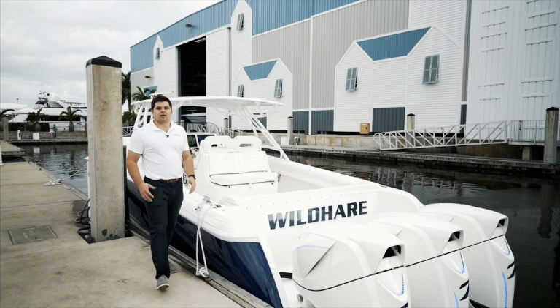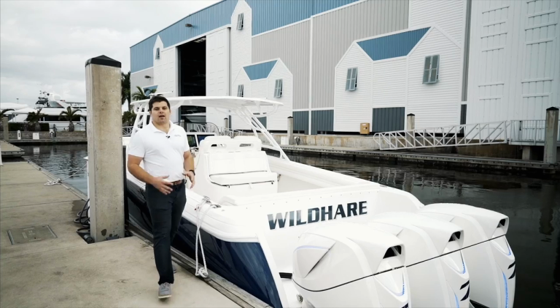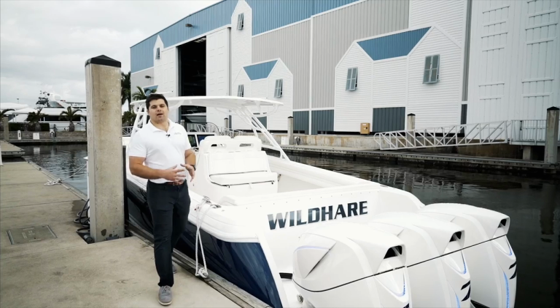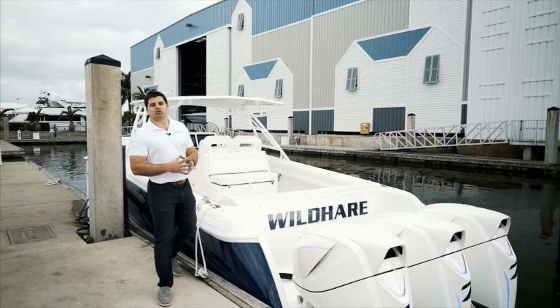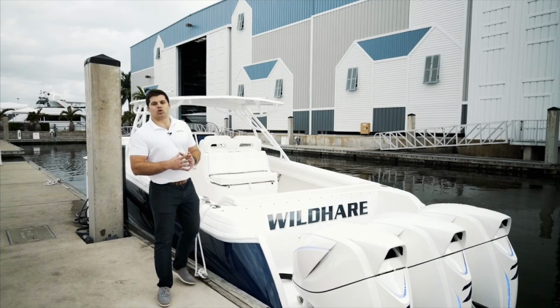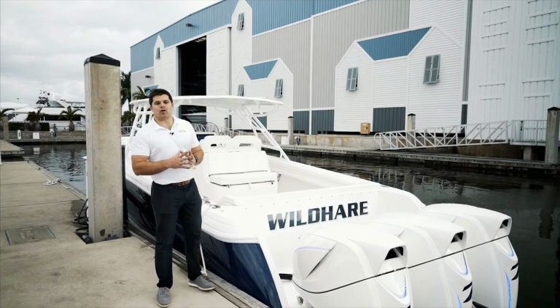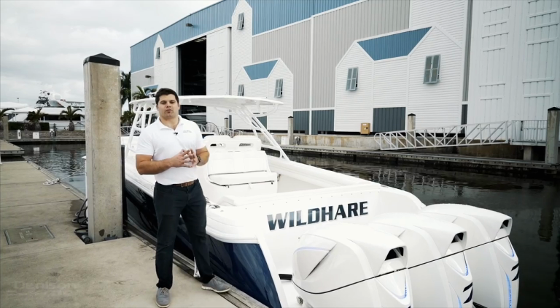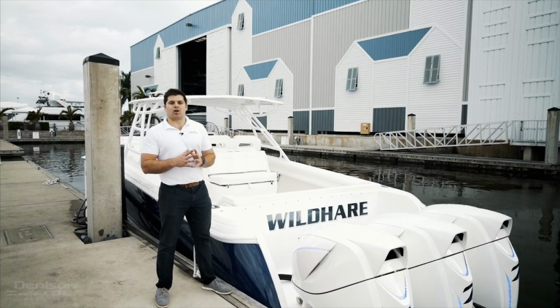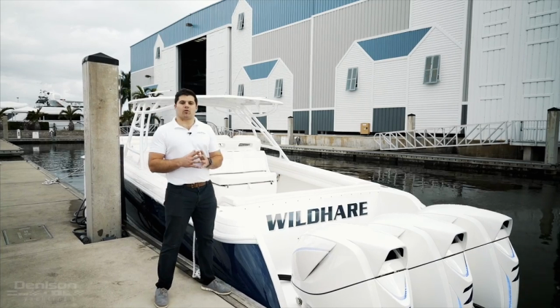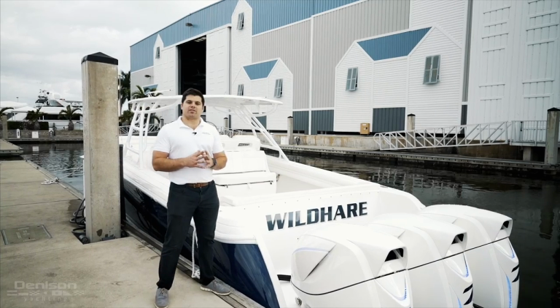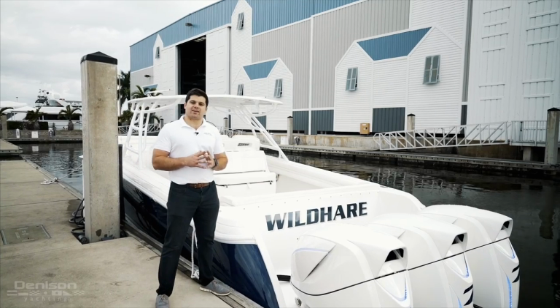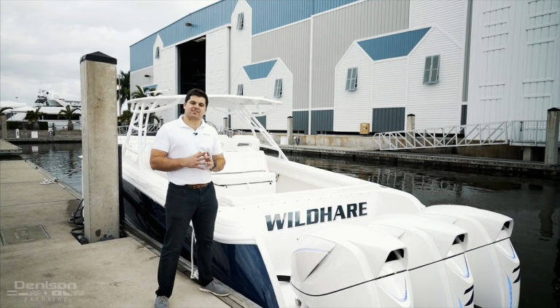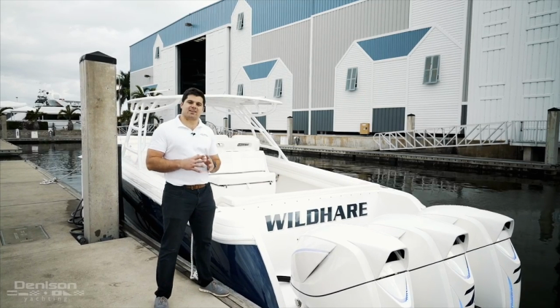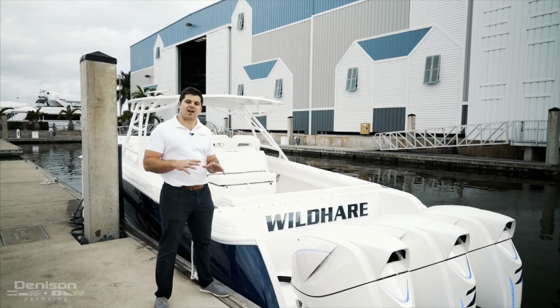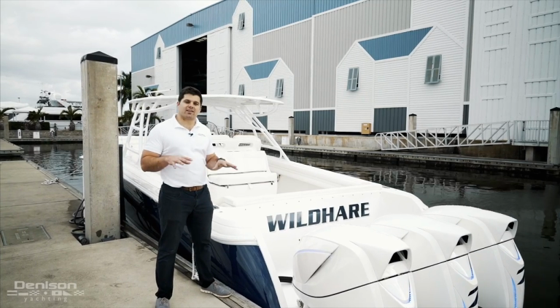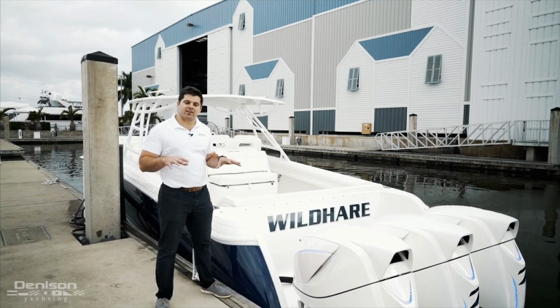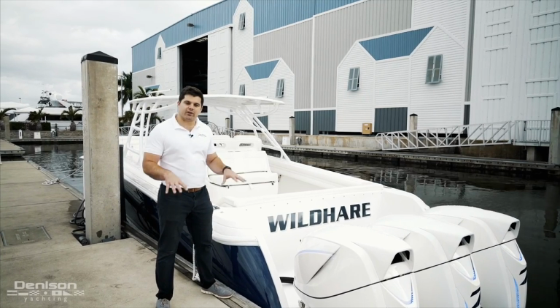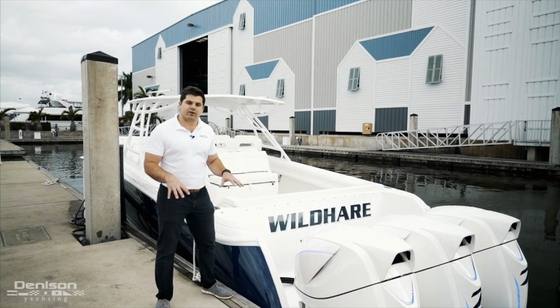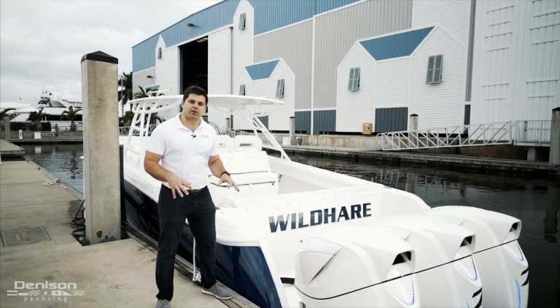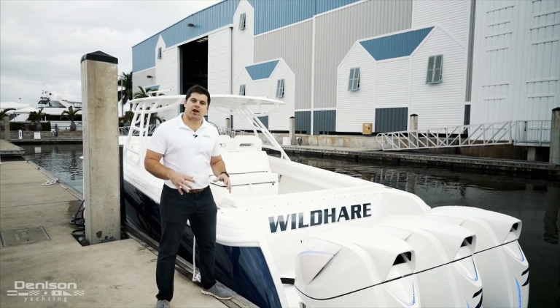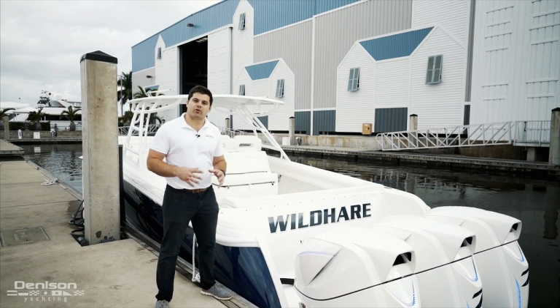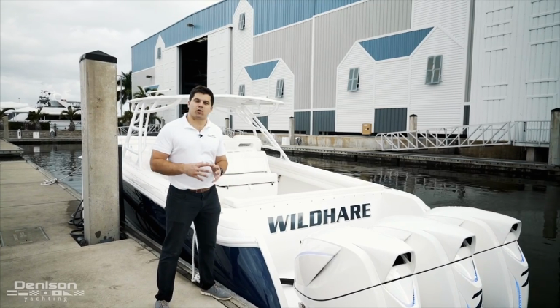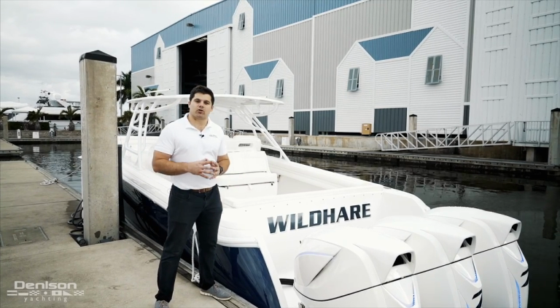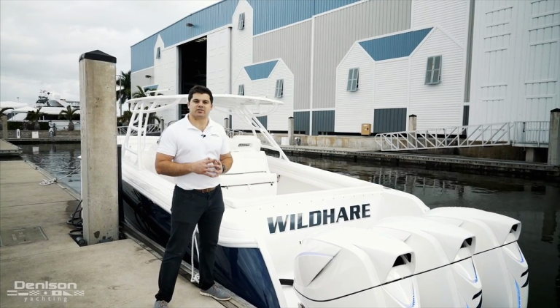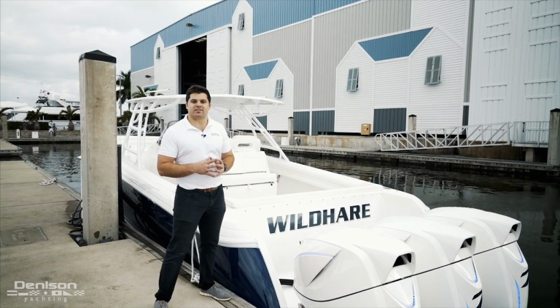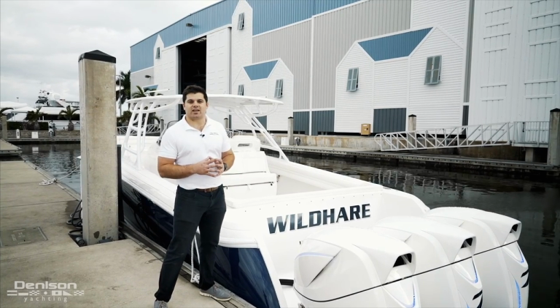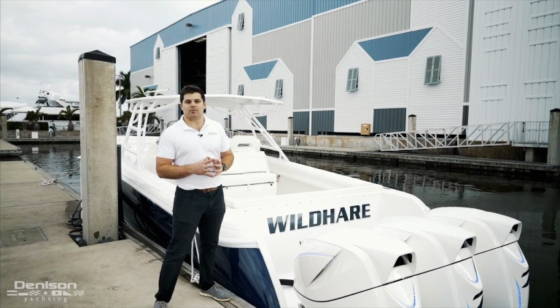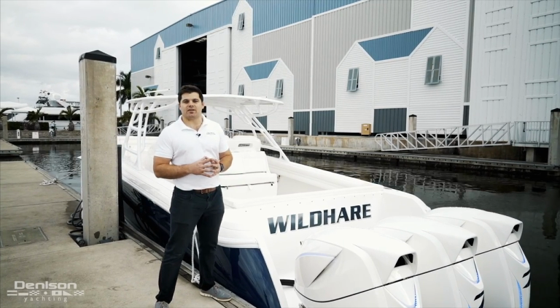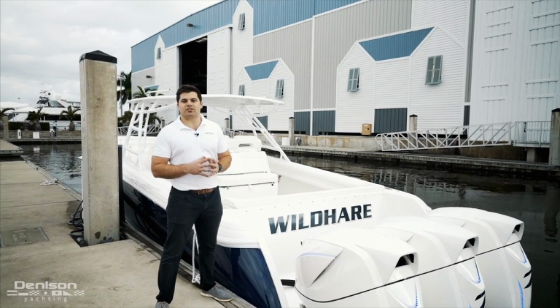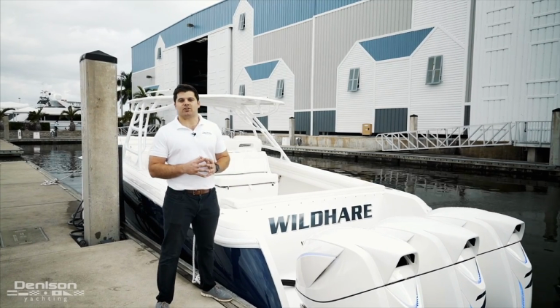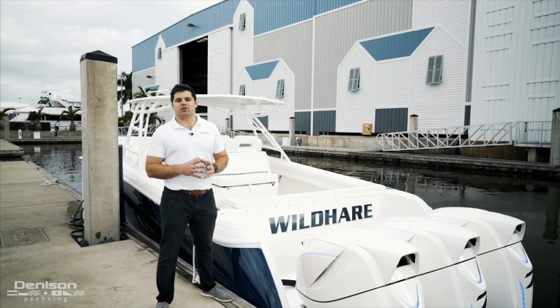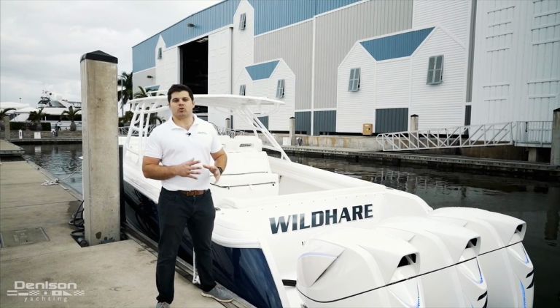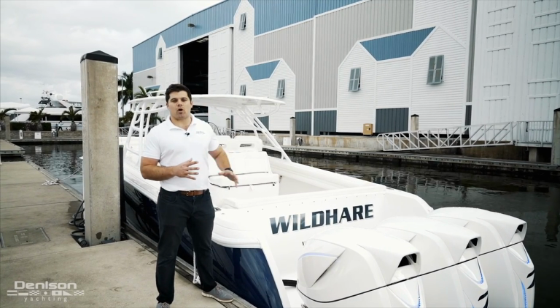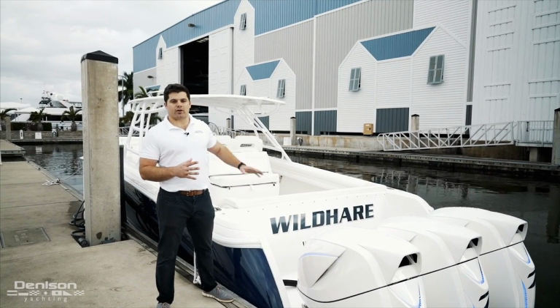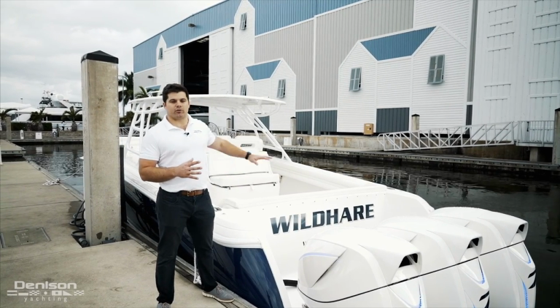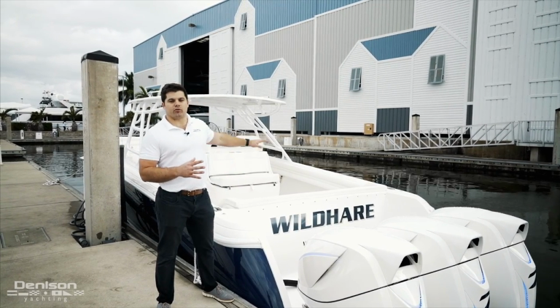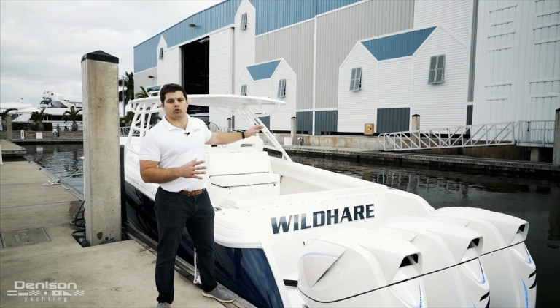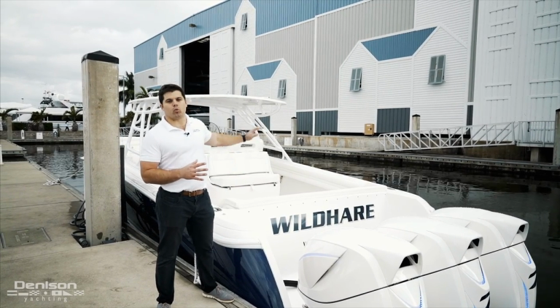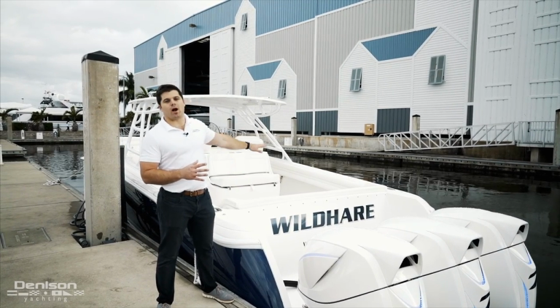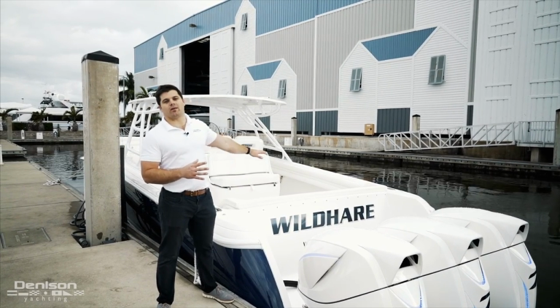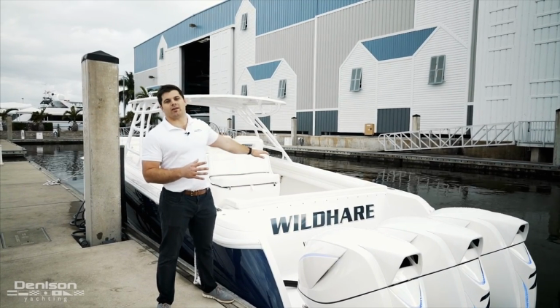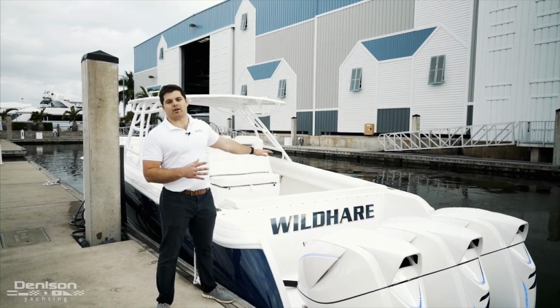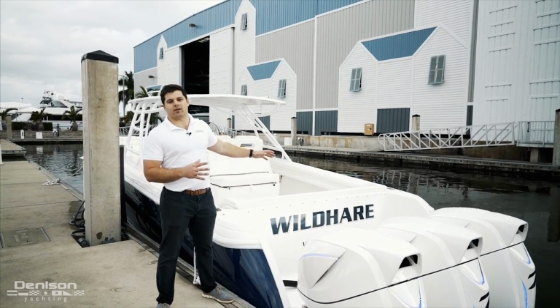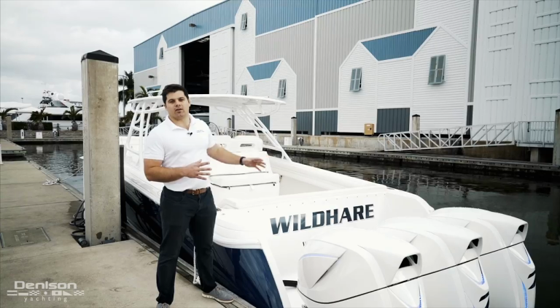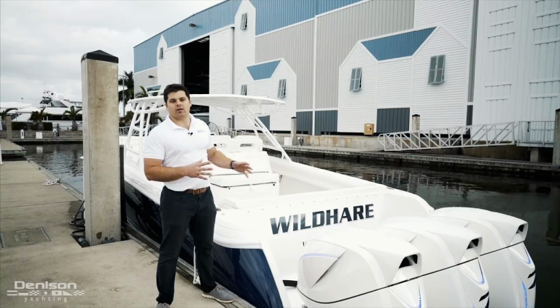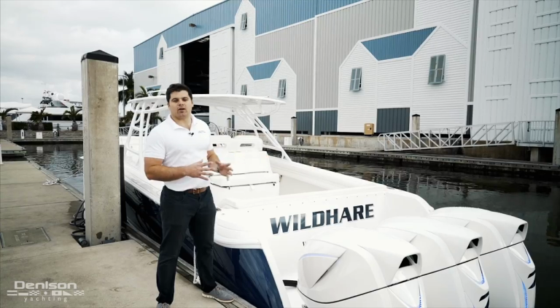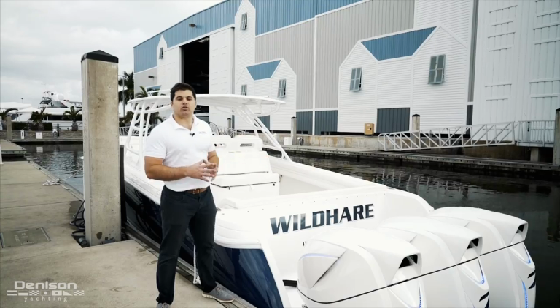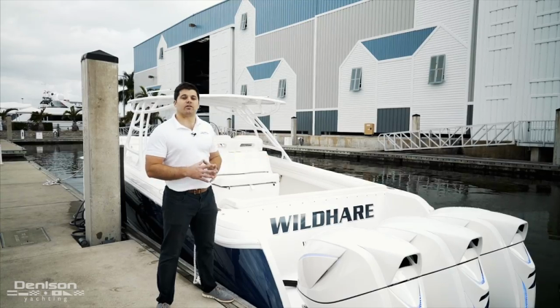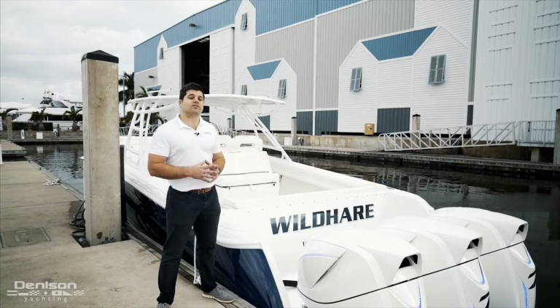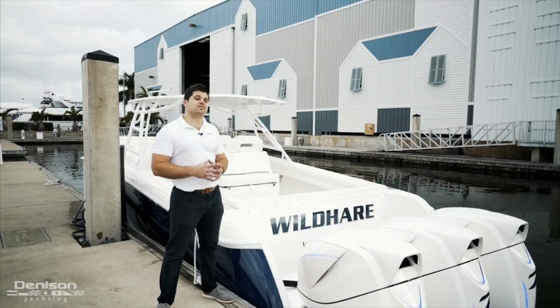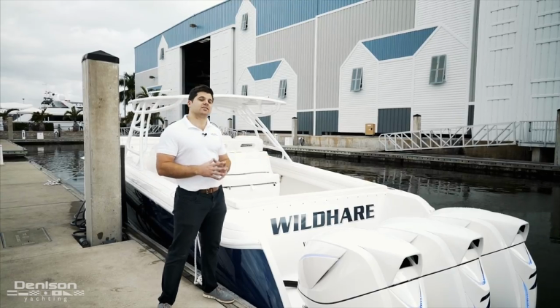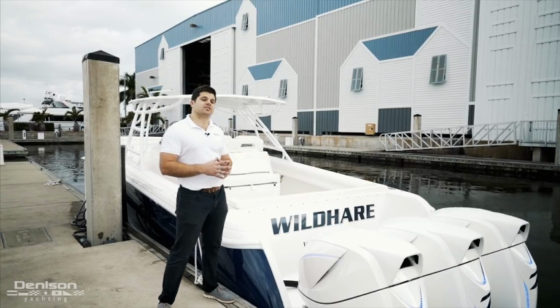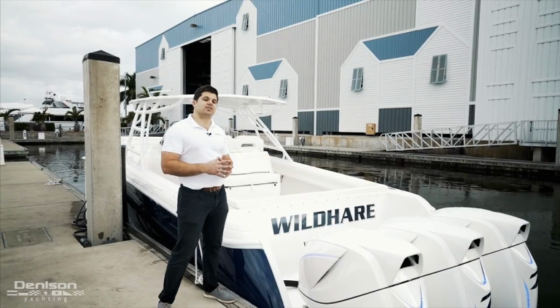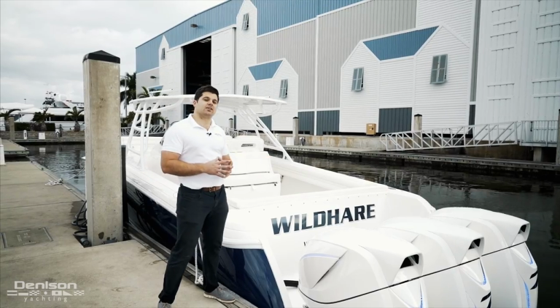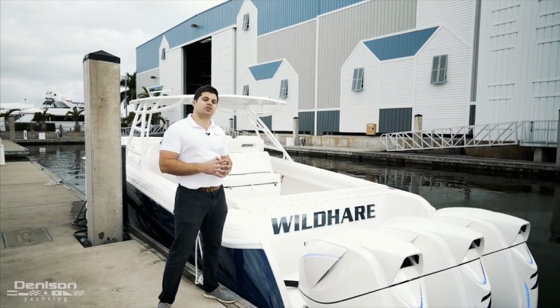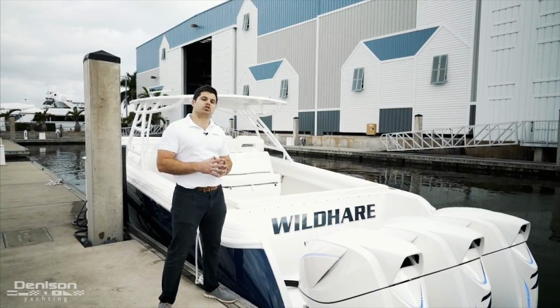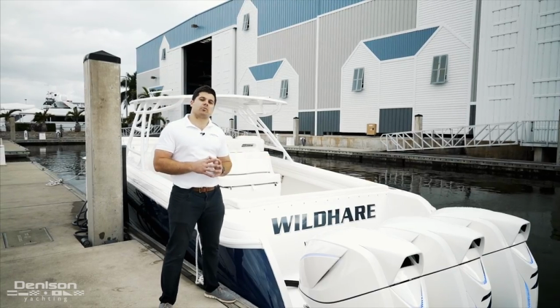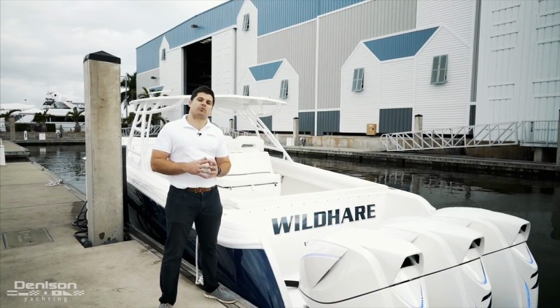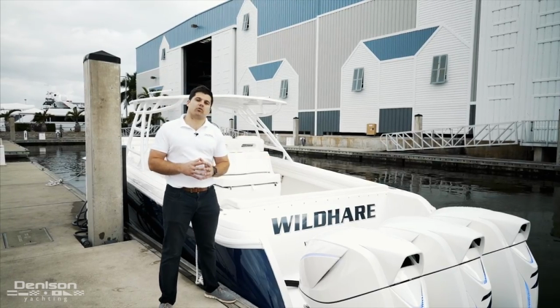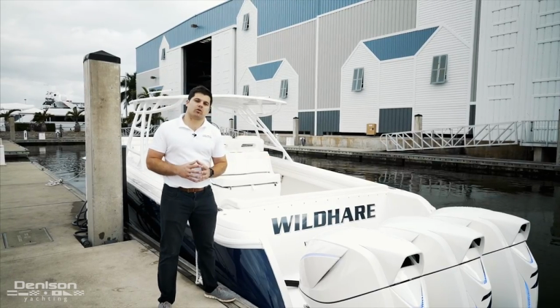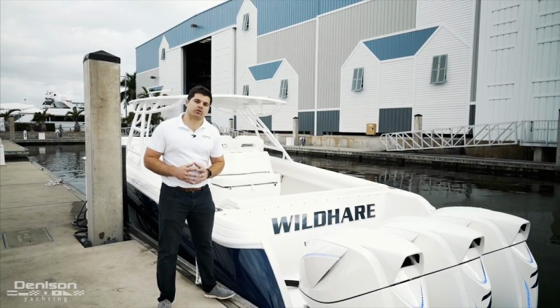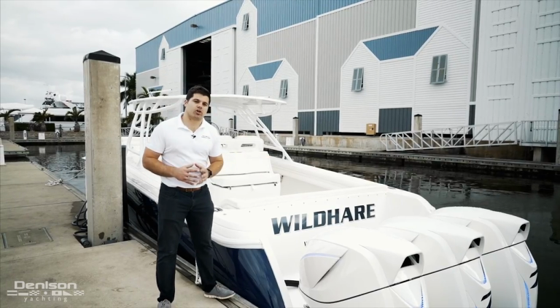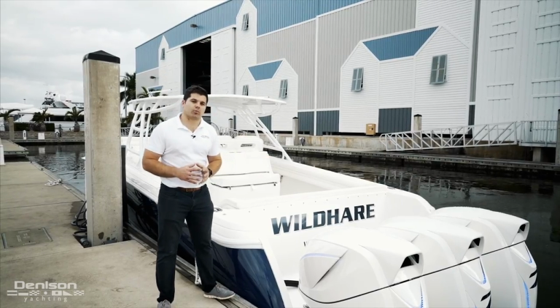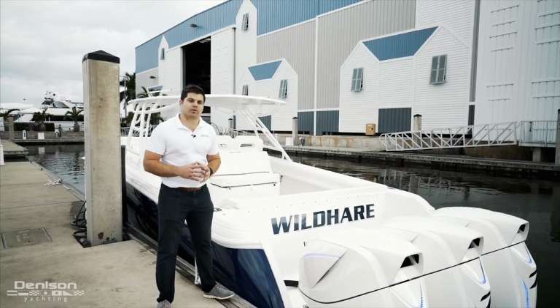I'm Drew Offerdahl with Denison Yachting here at our headquarters in Dania Beach to walk you through Wild Hair, a 2016 Intrepid 400 Open.